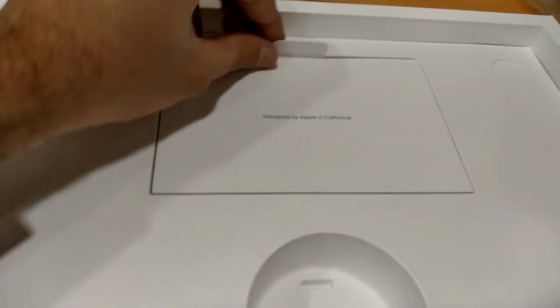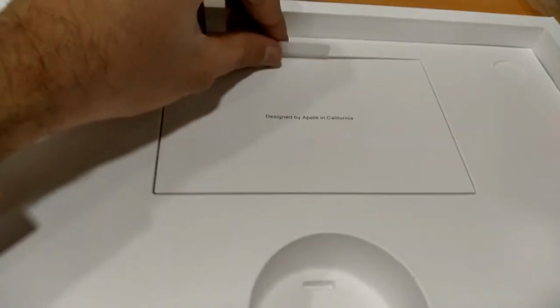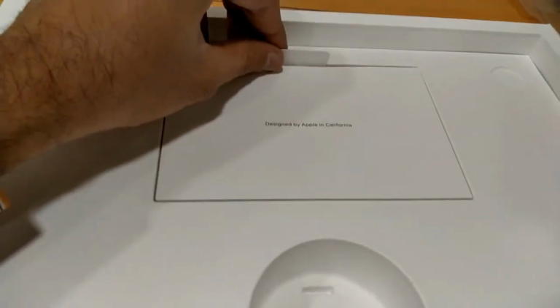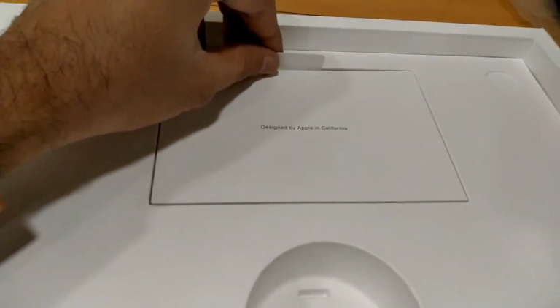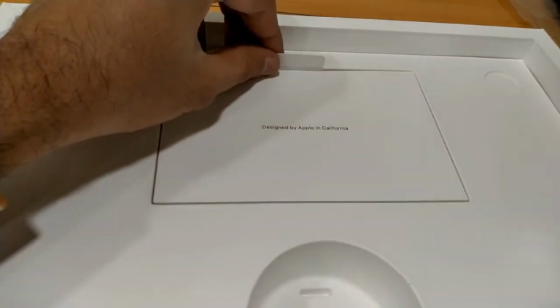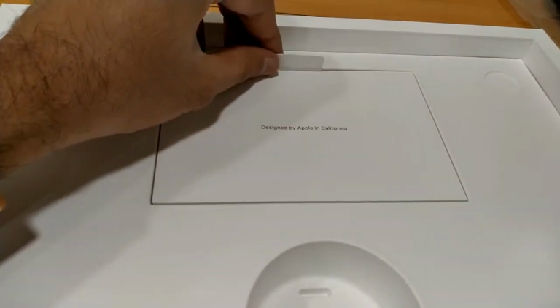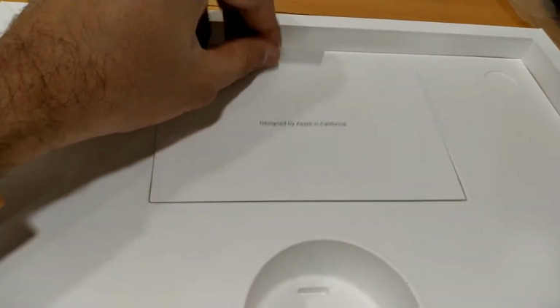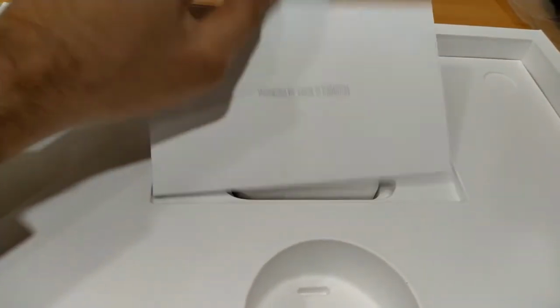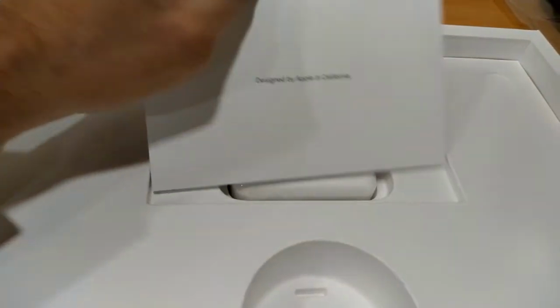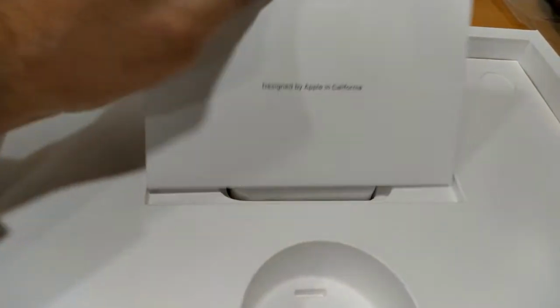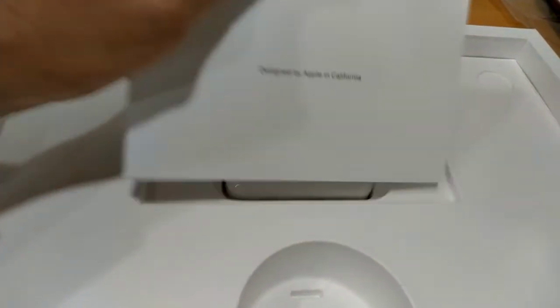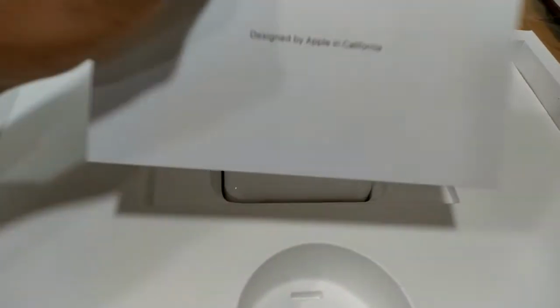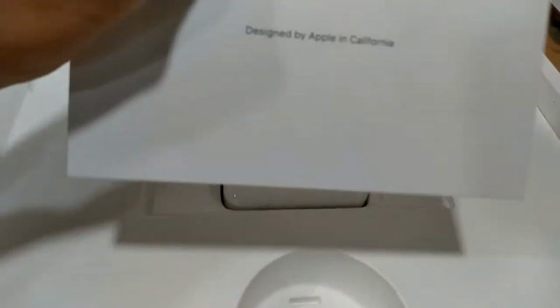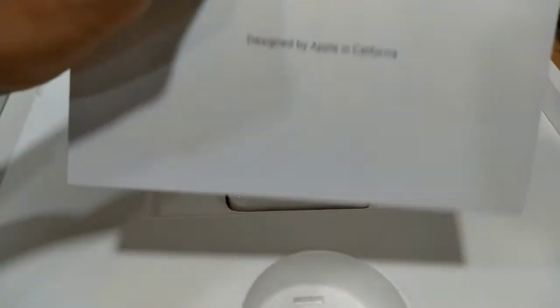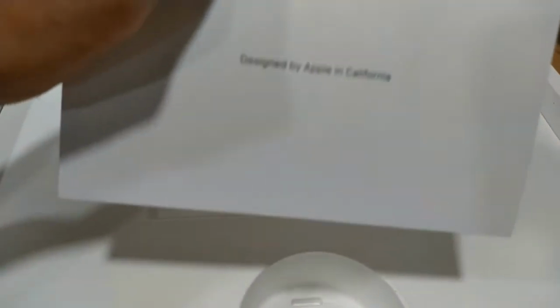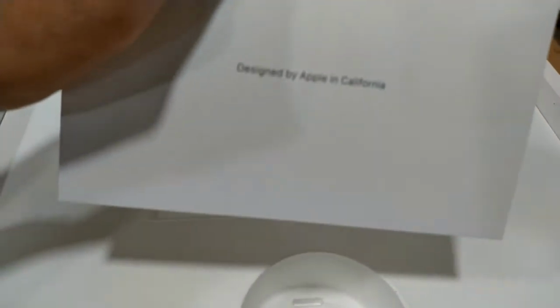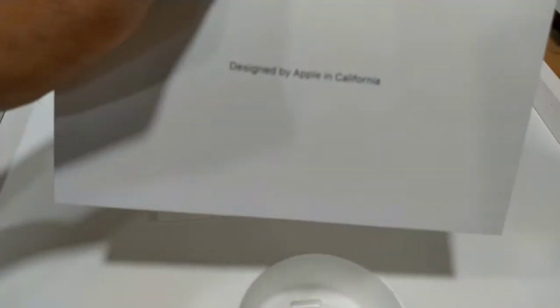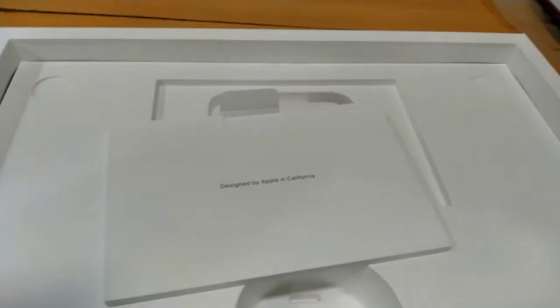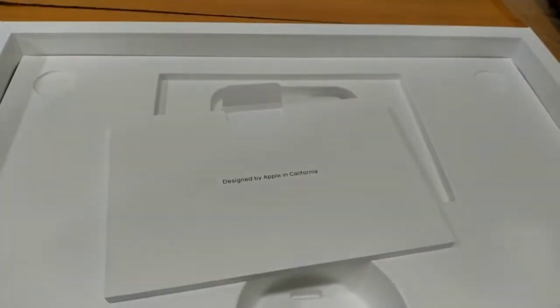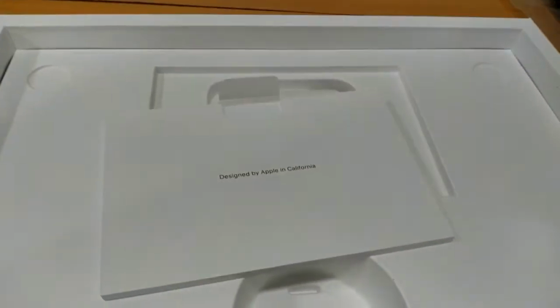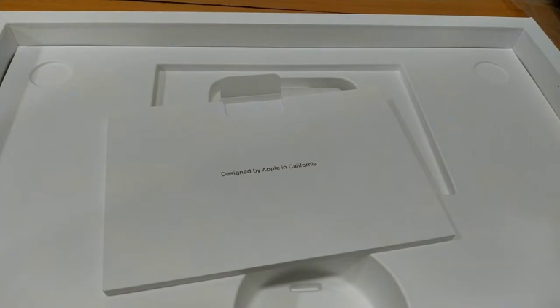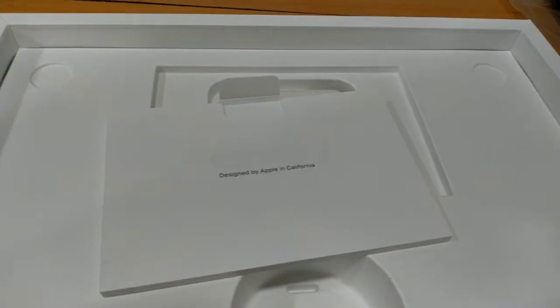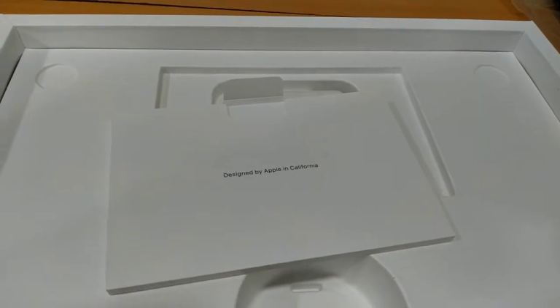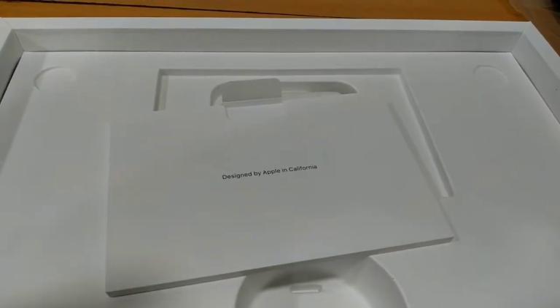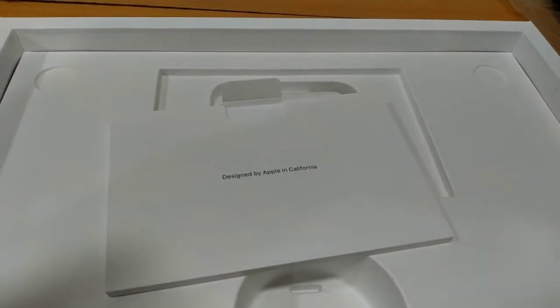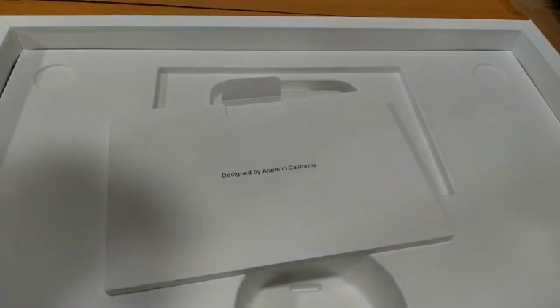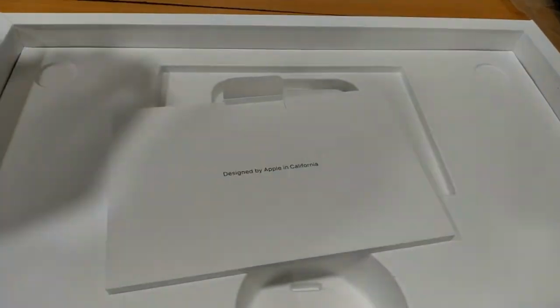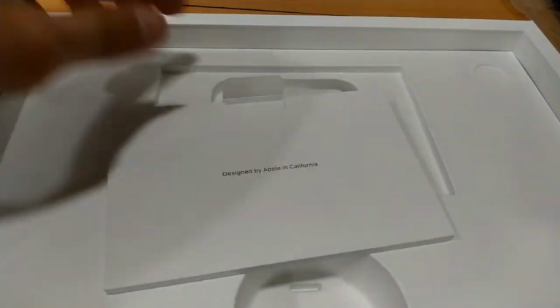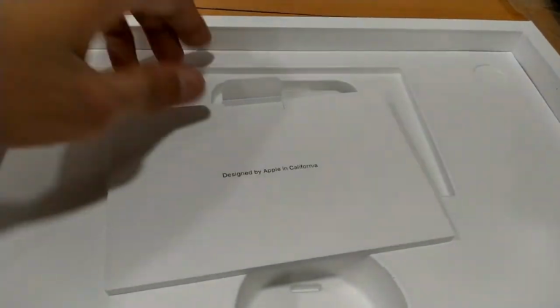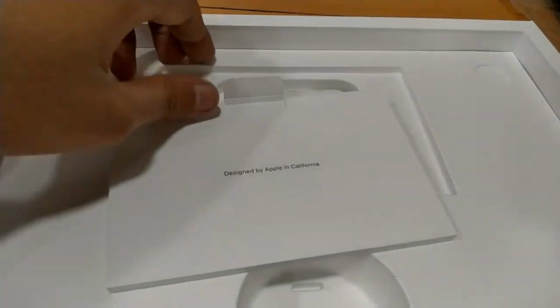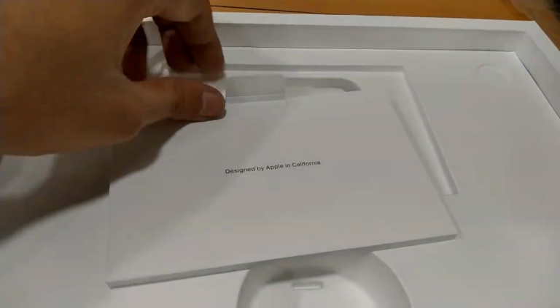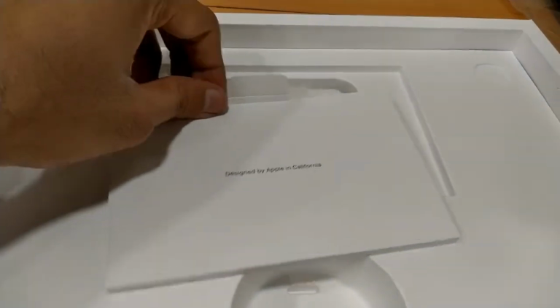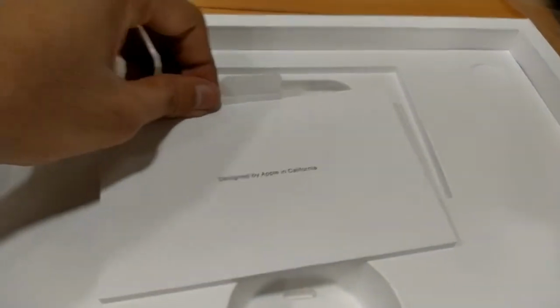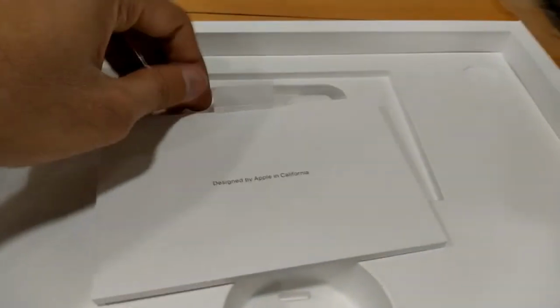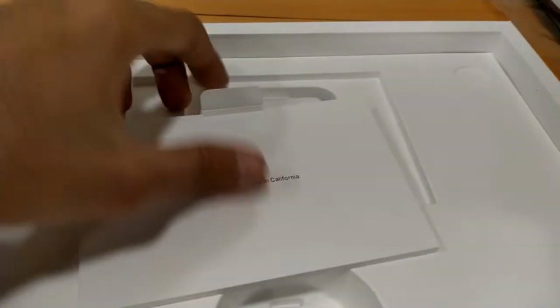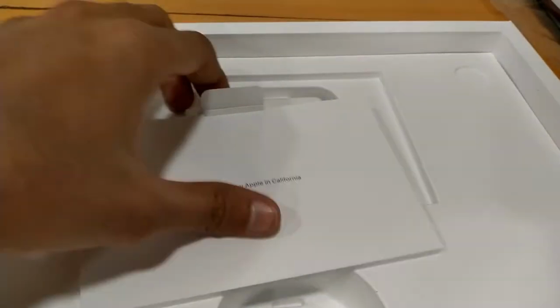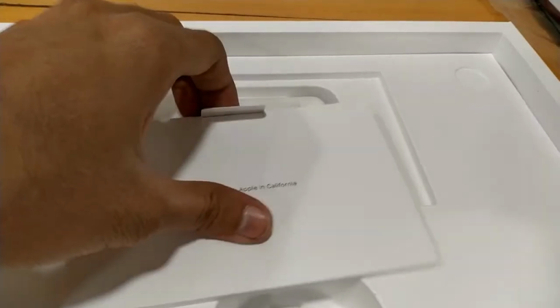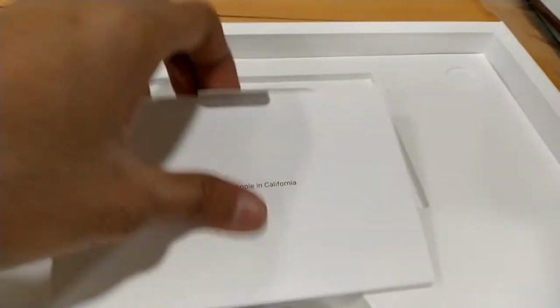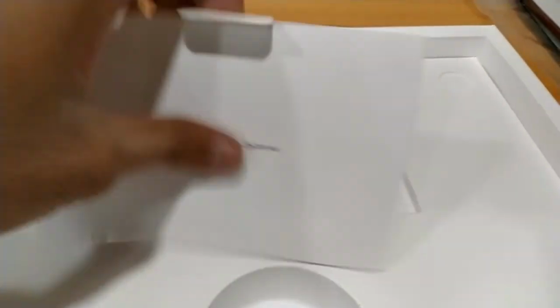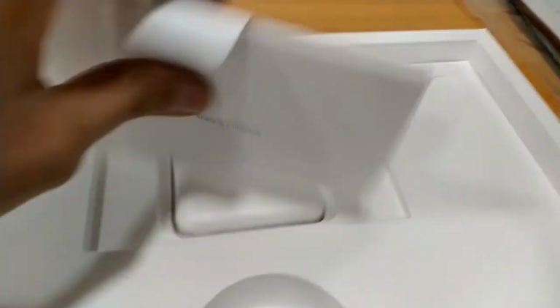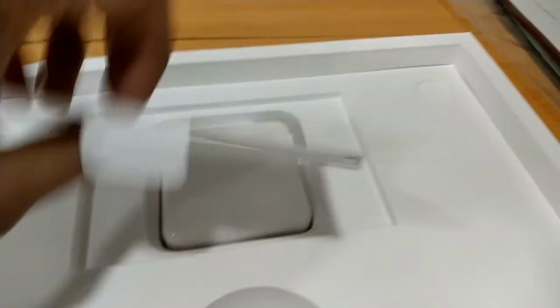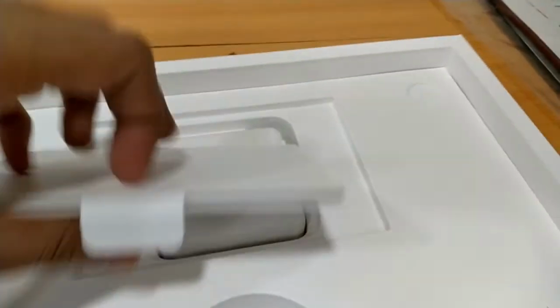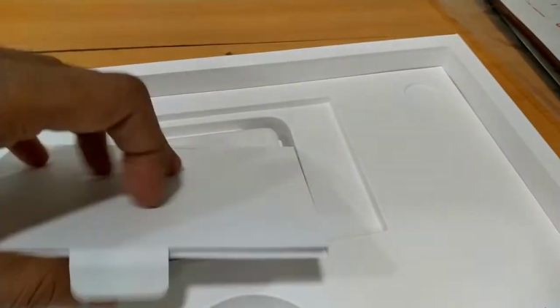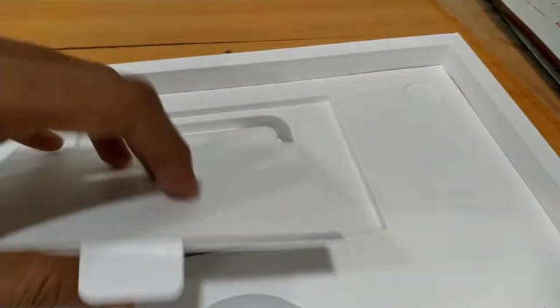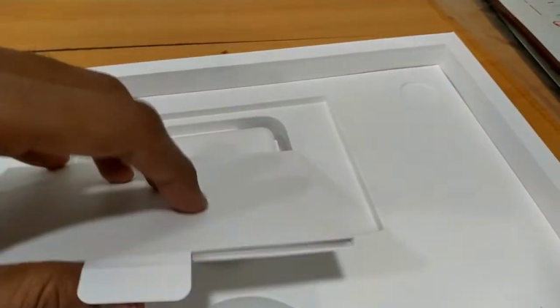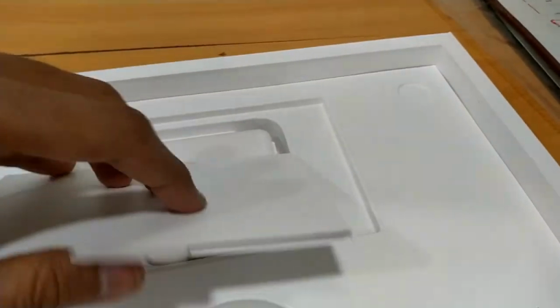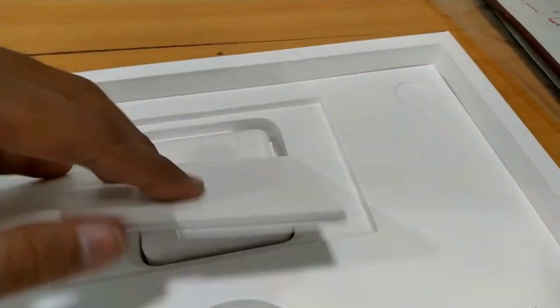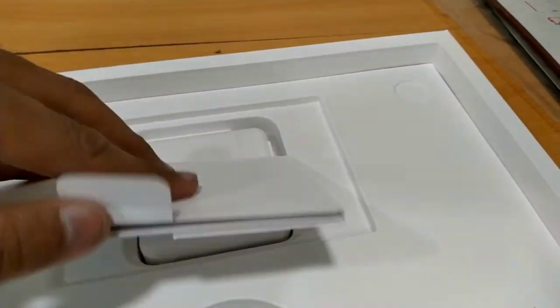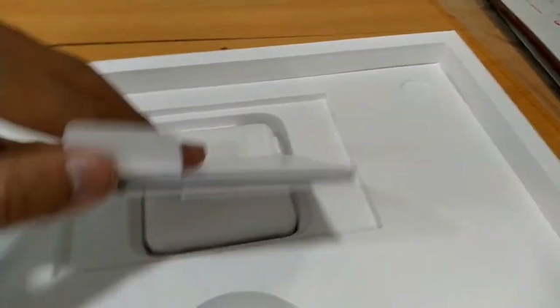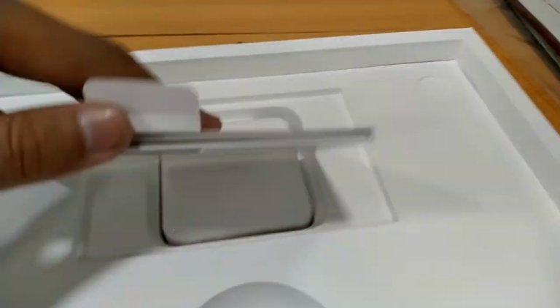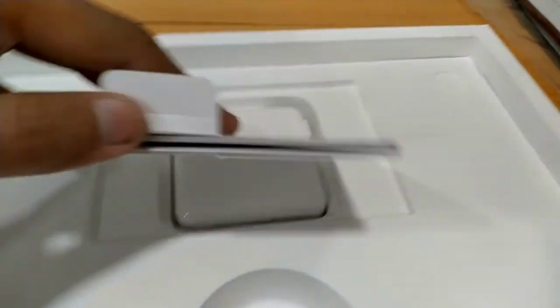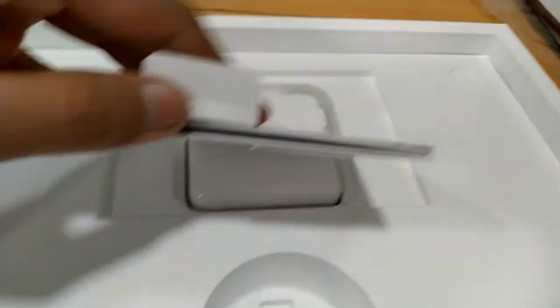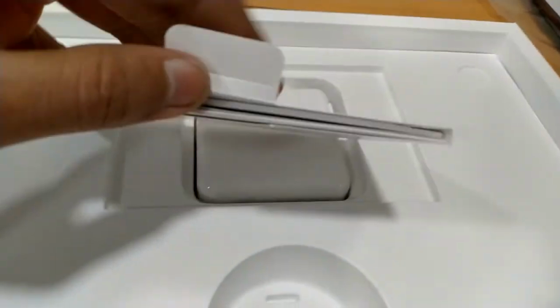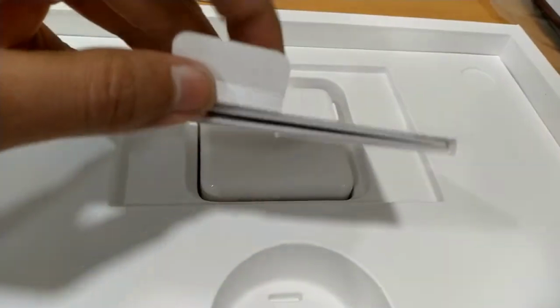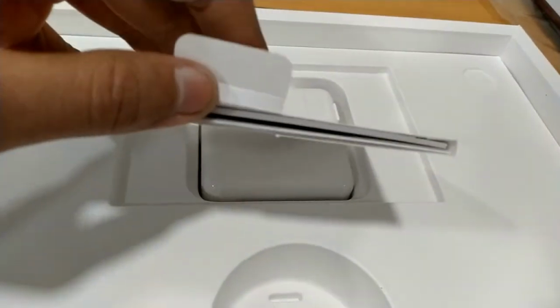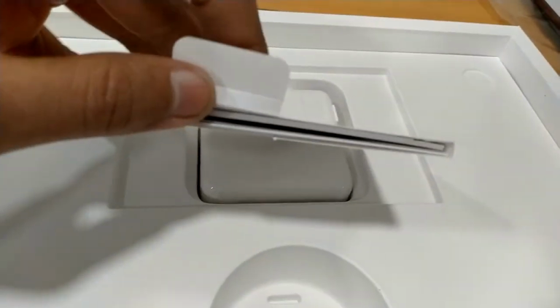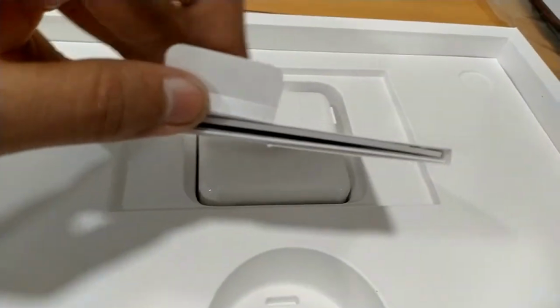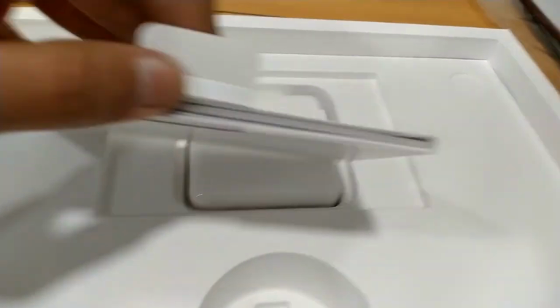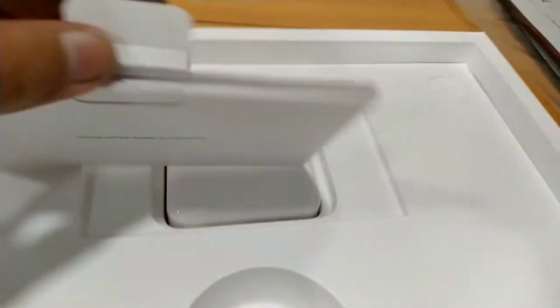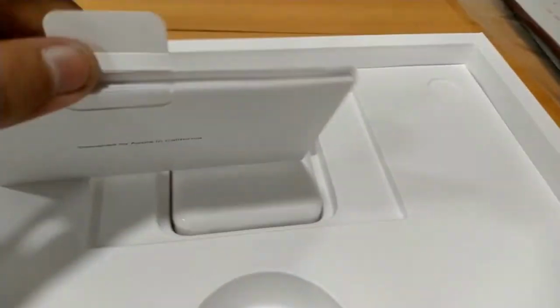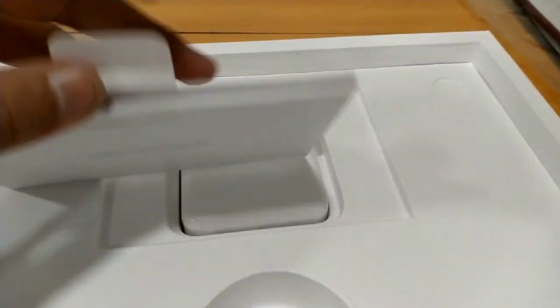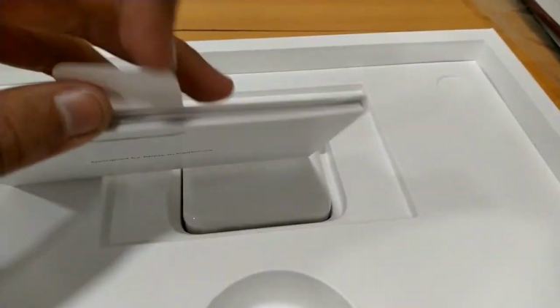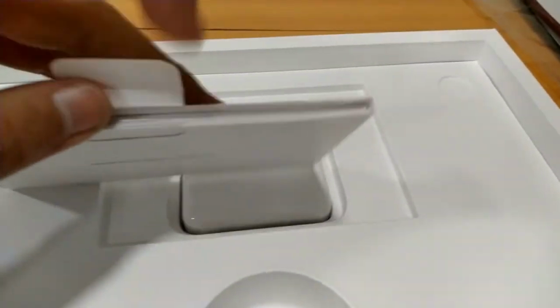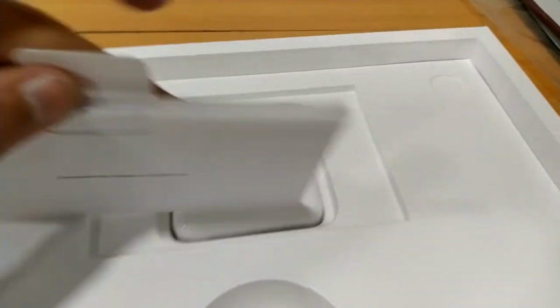It is a manual book. I think it has some stuffs.